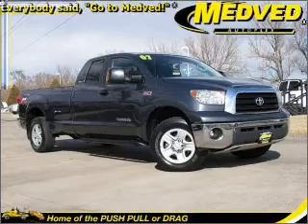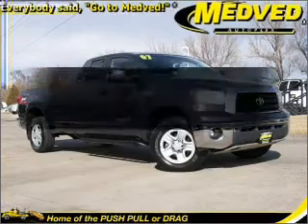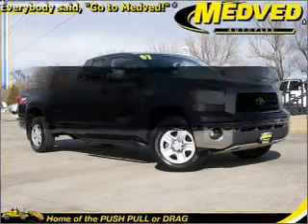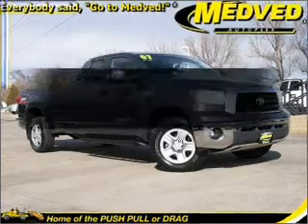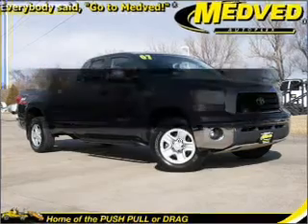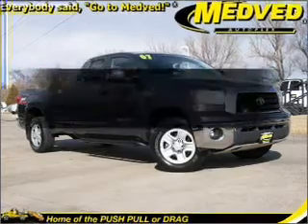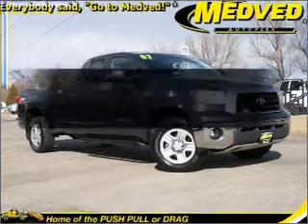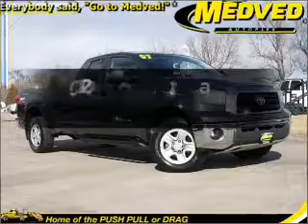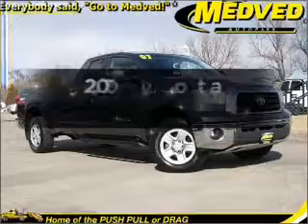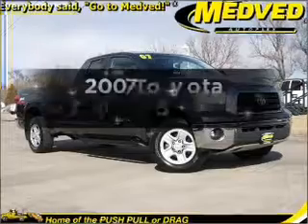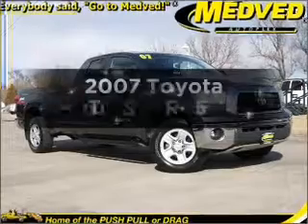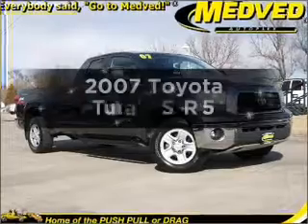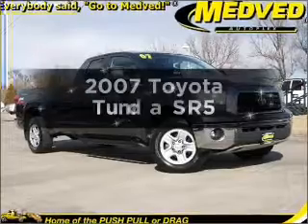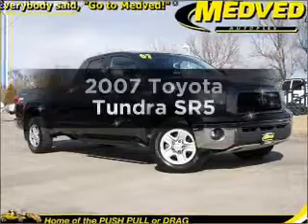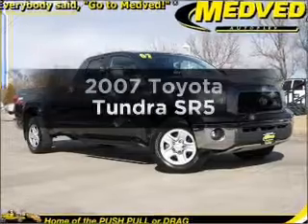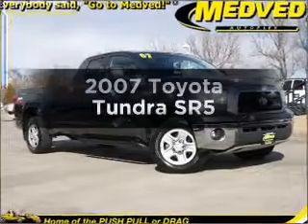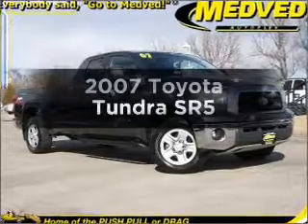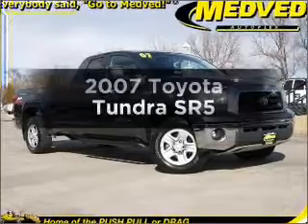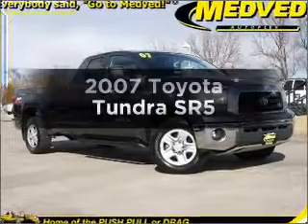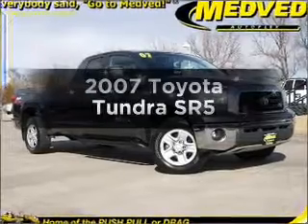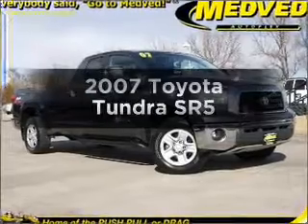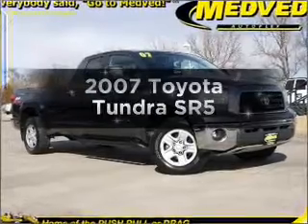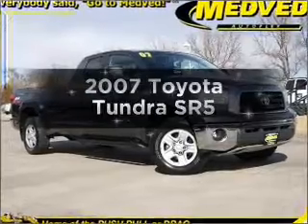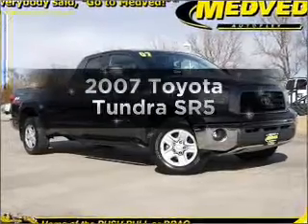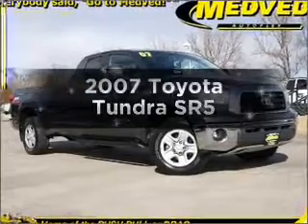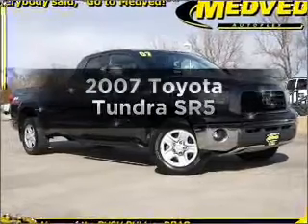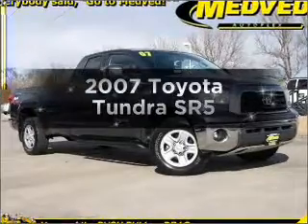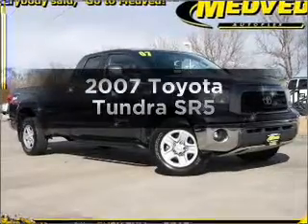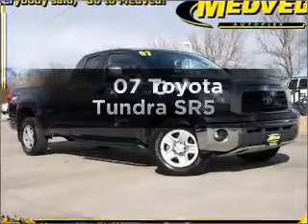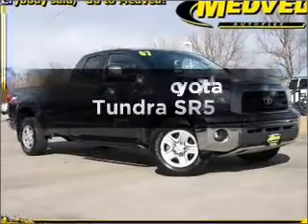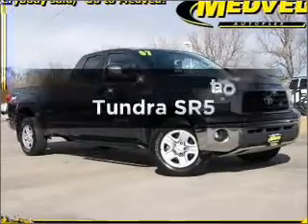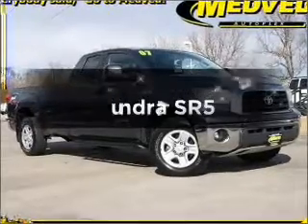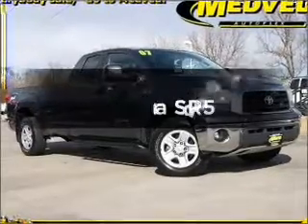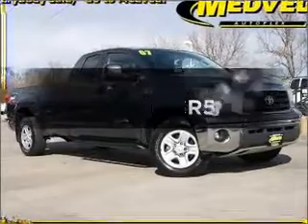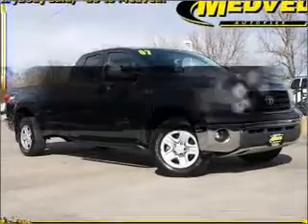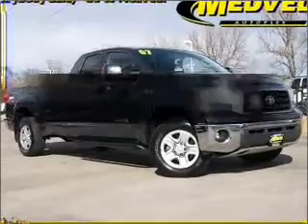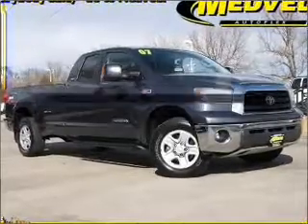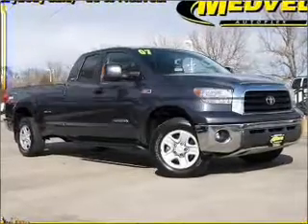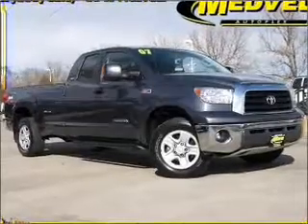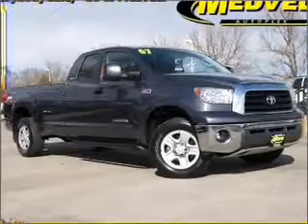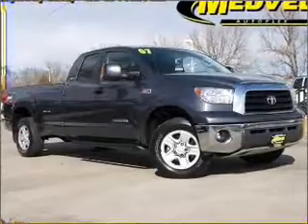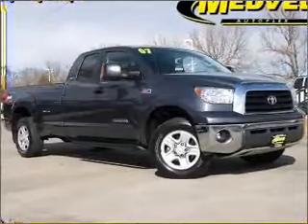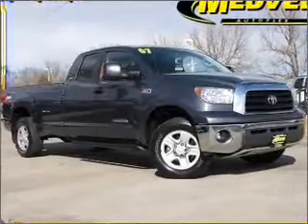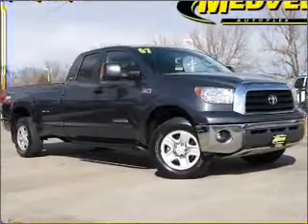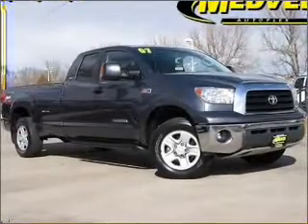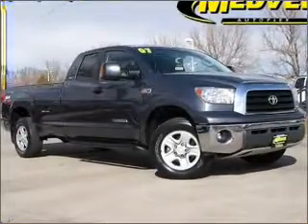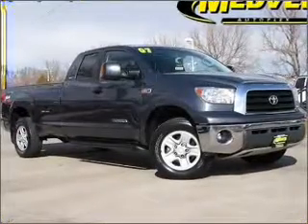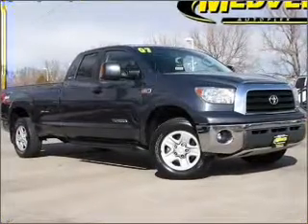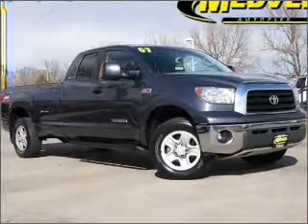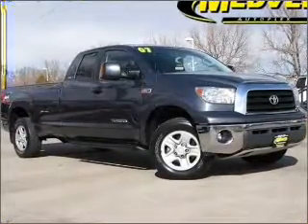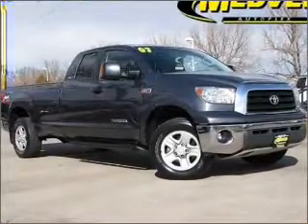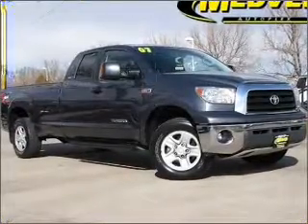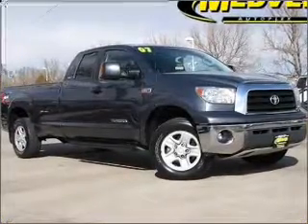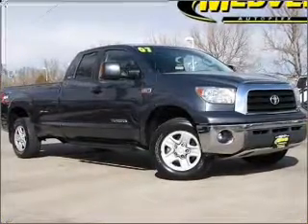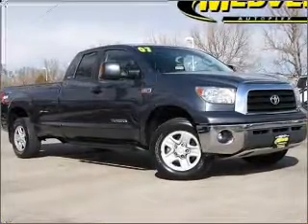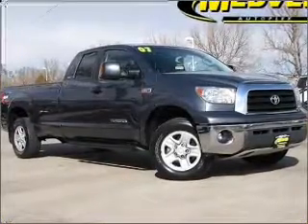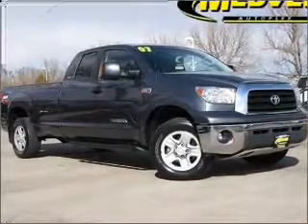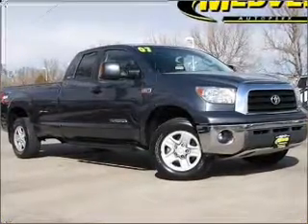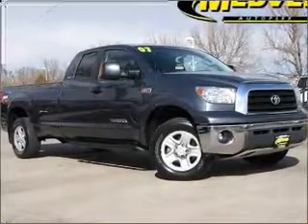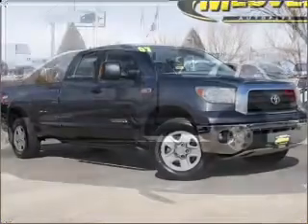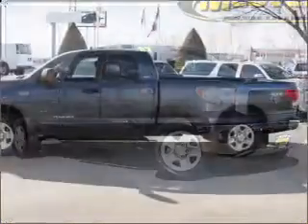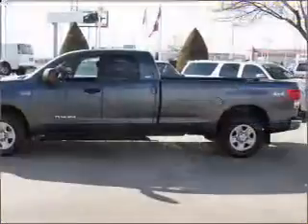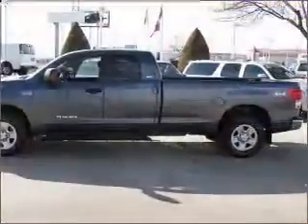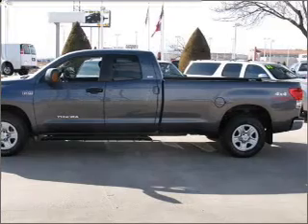Check out this 2007 Toyota Tundra. If you're looking for a first-rate auto, this one could be yours today.